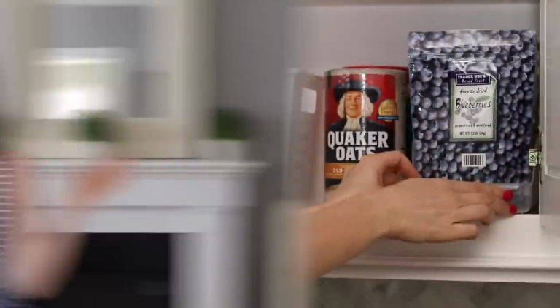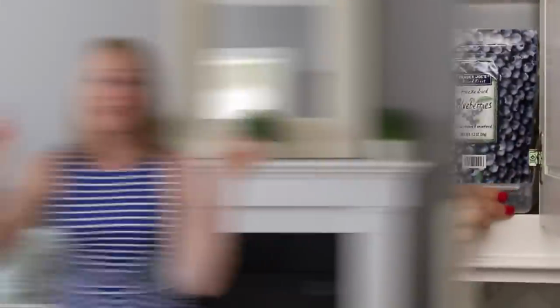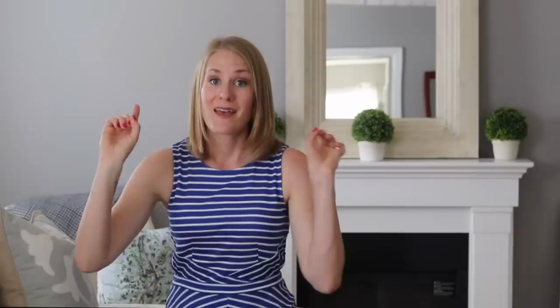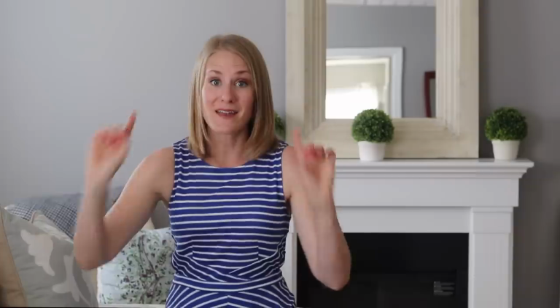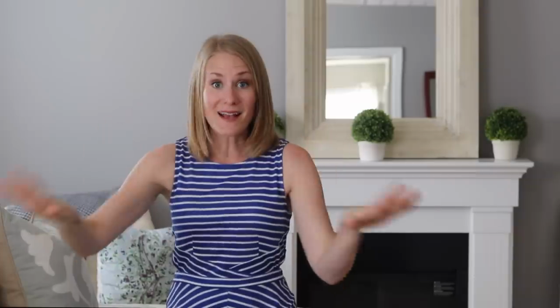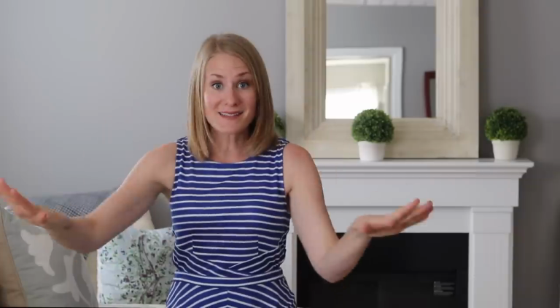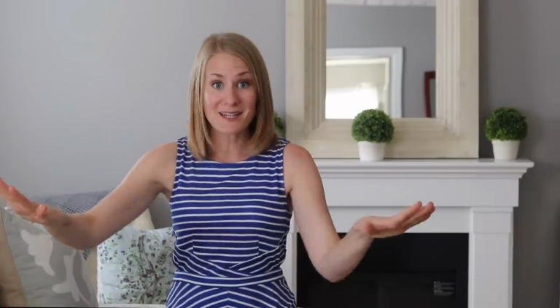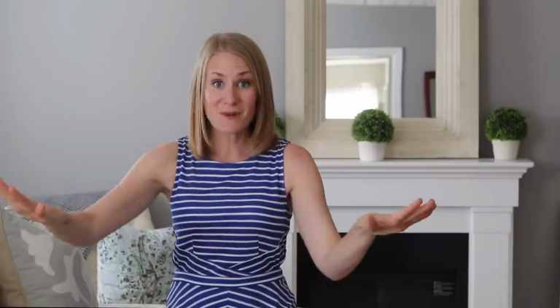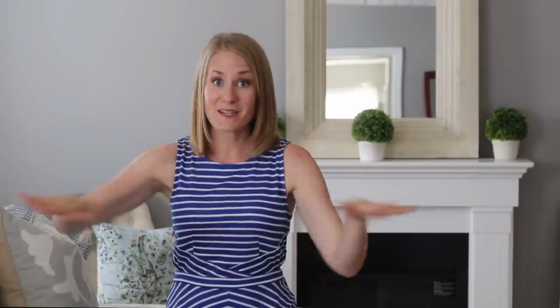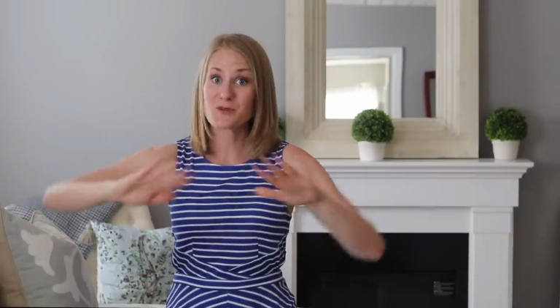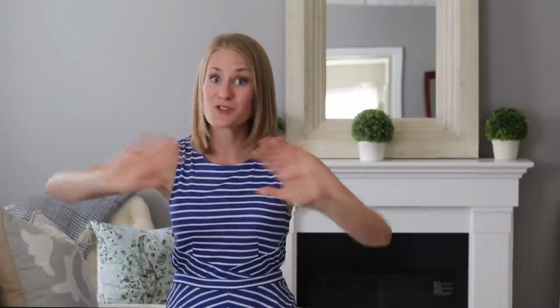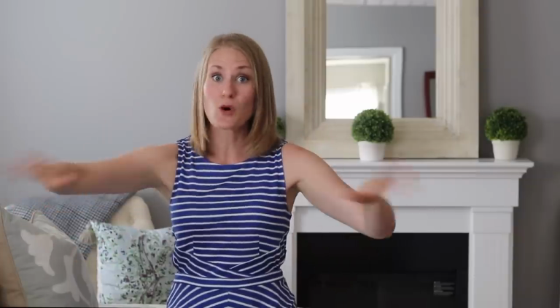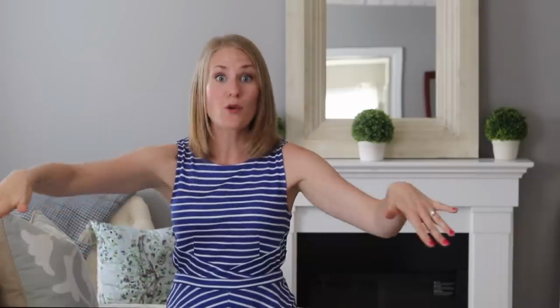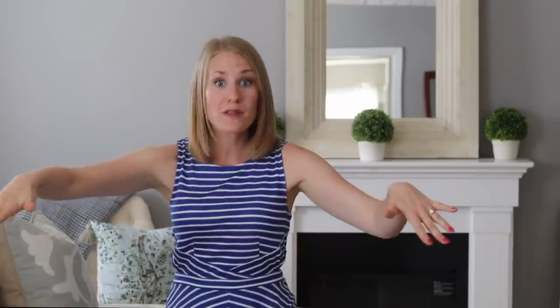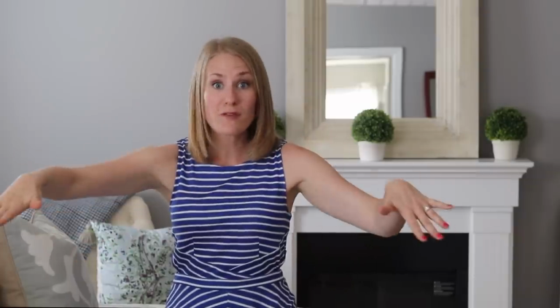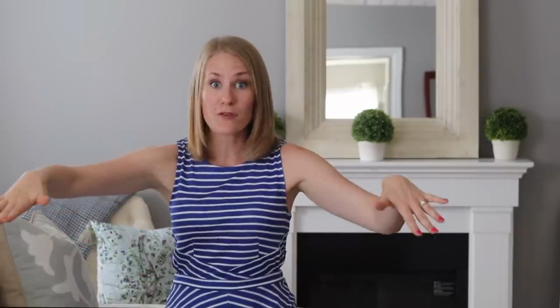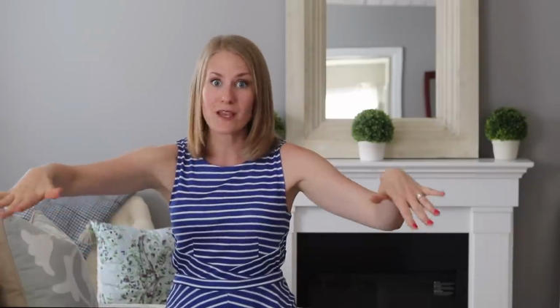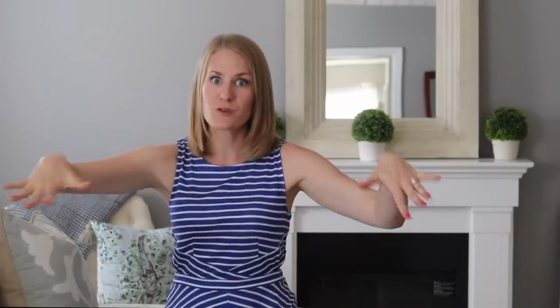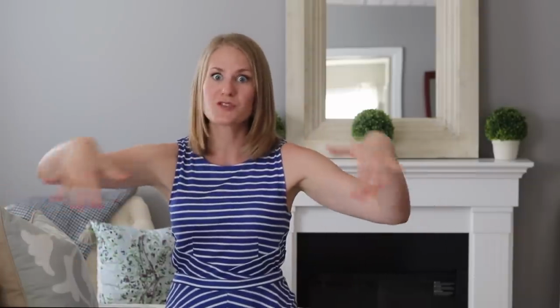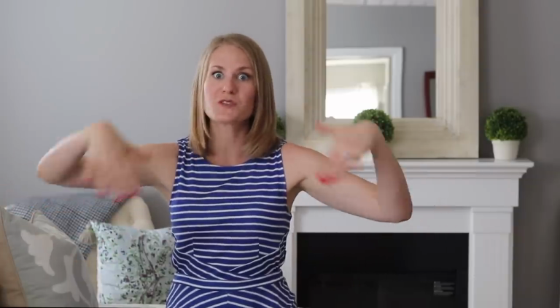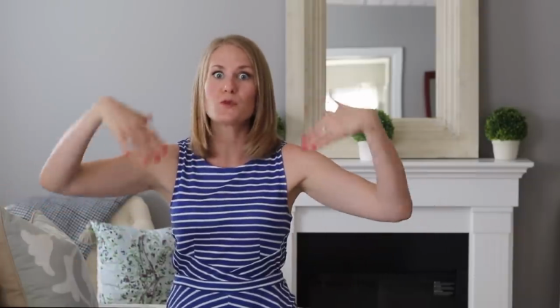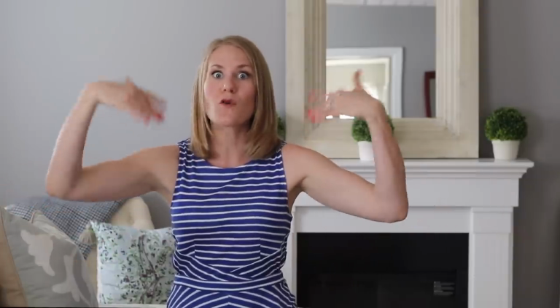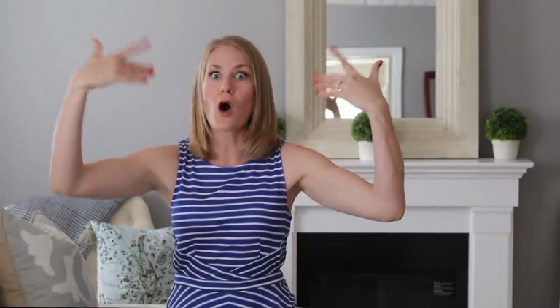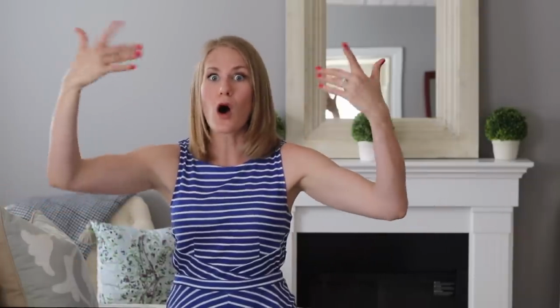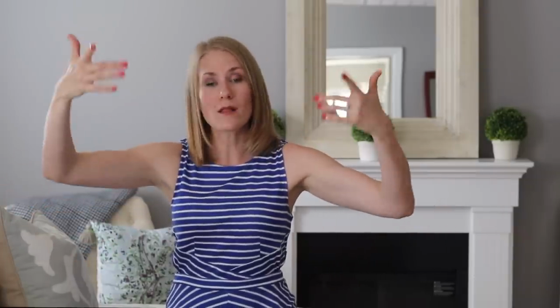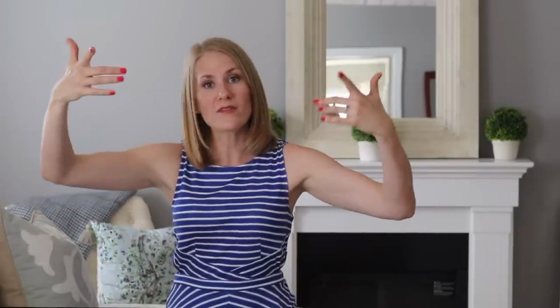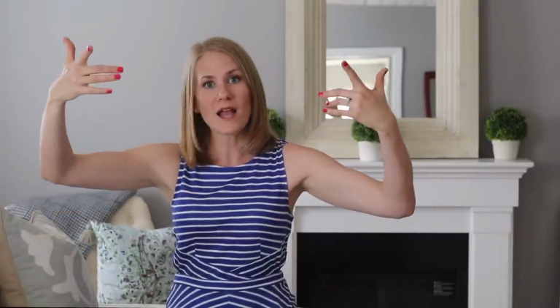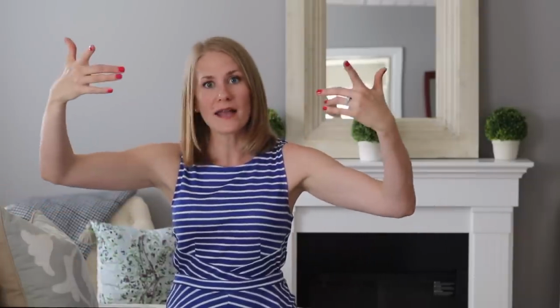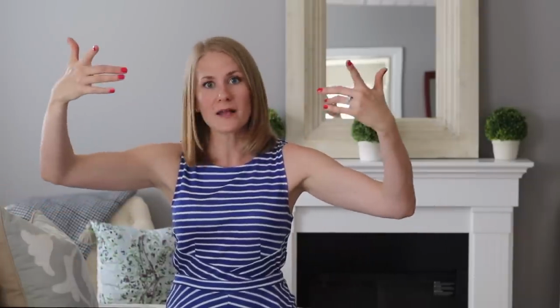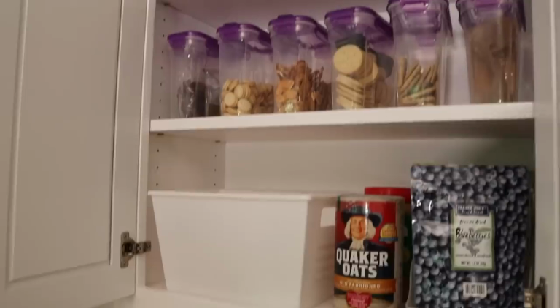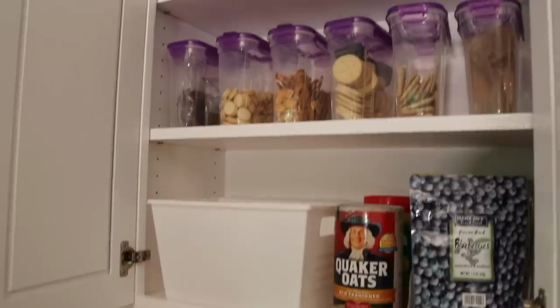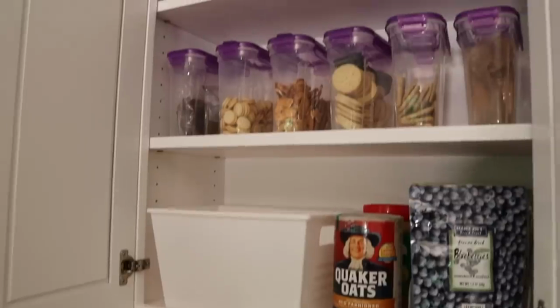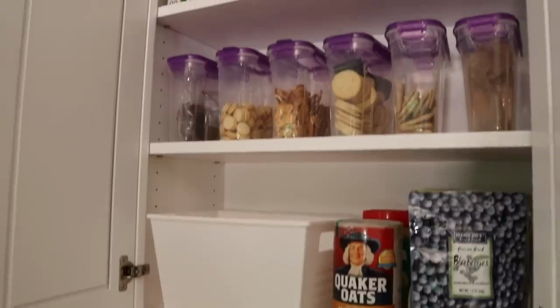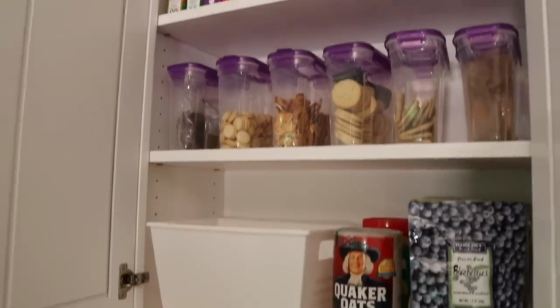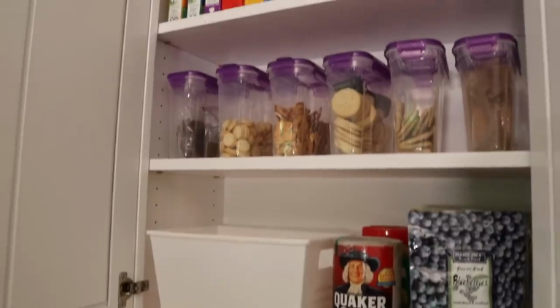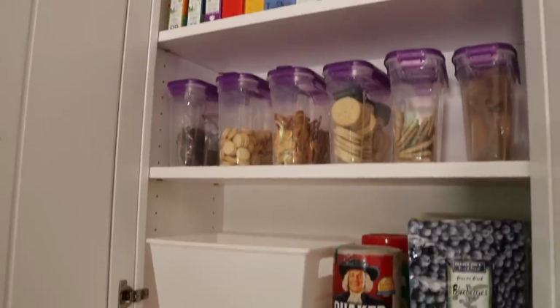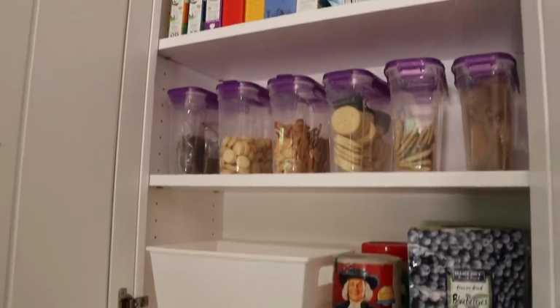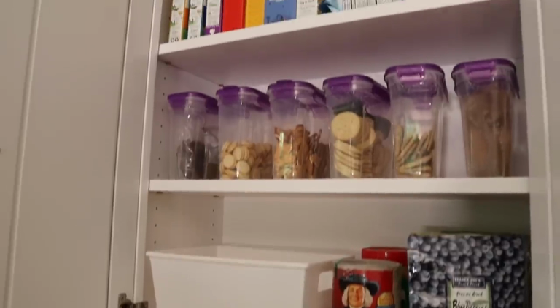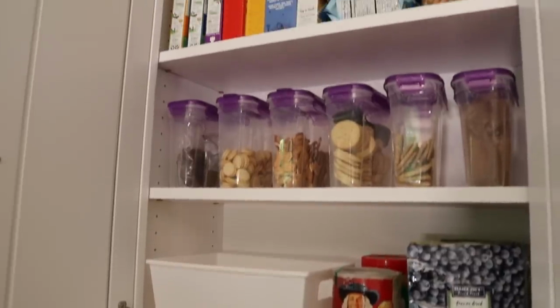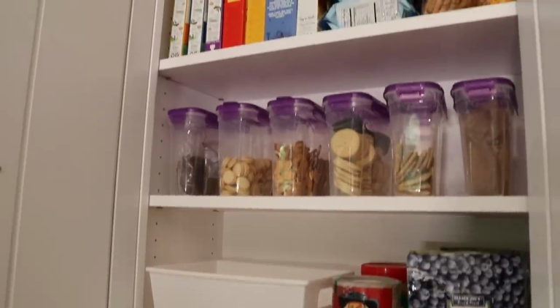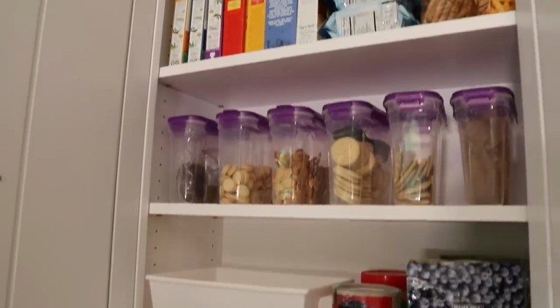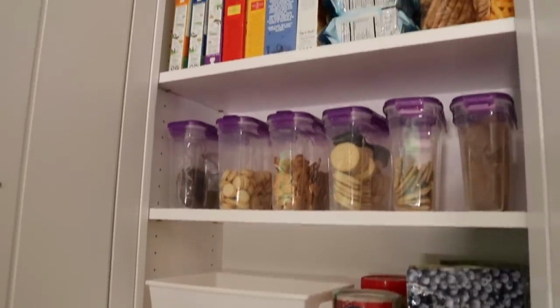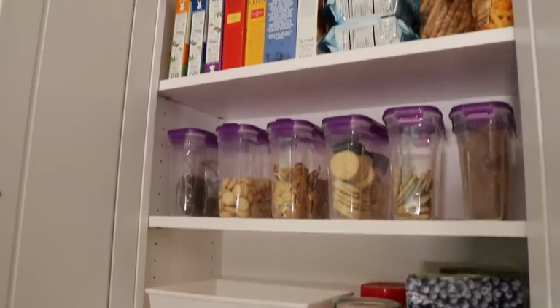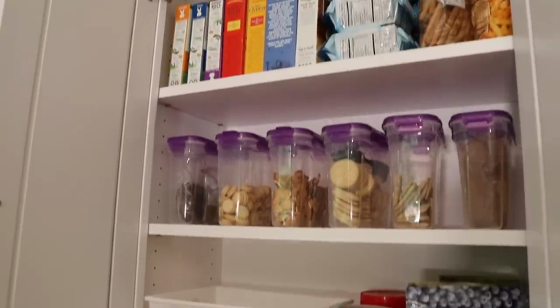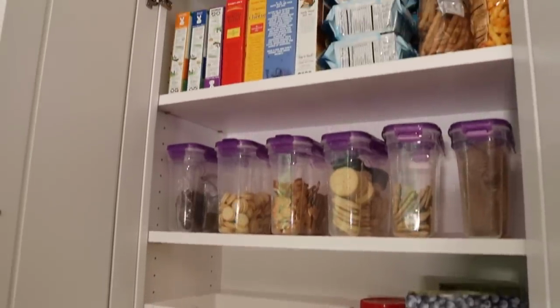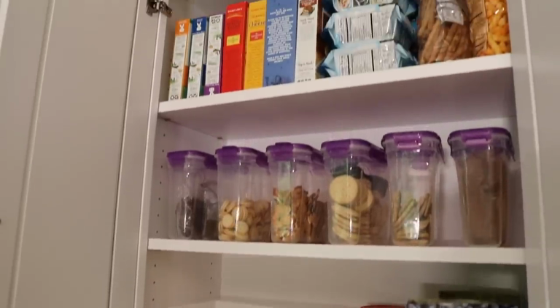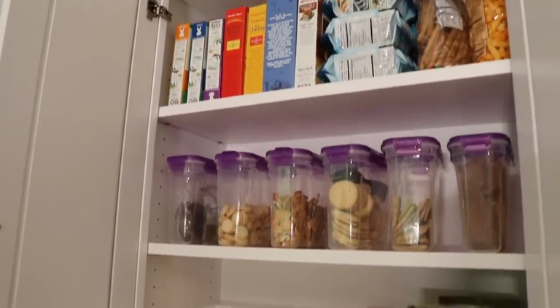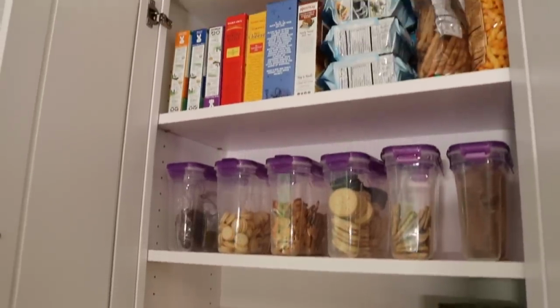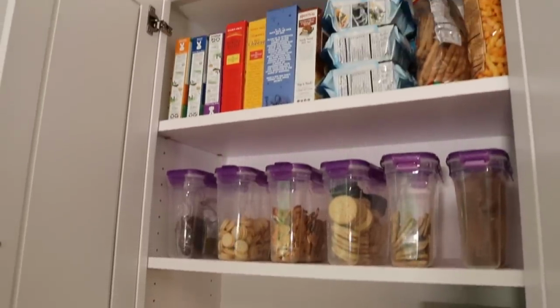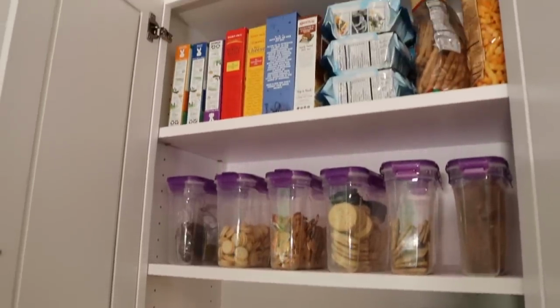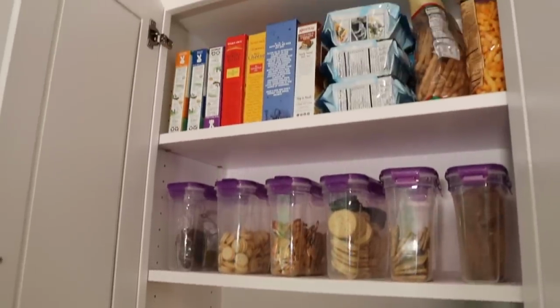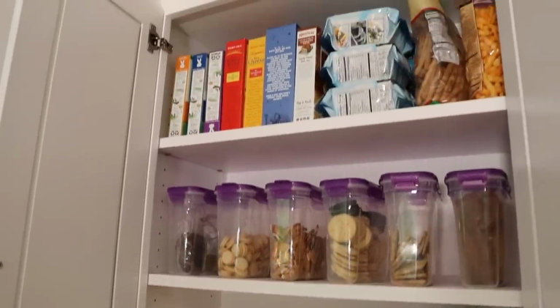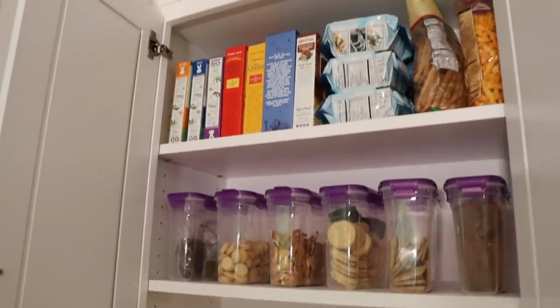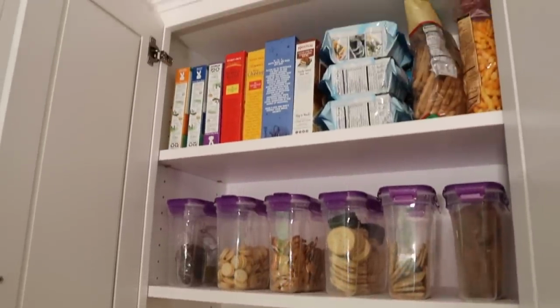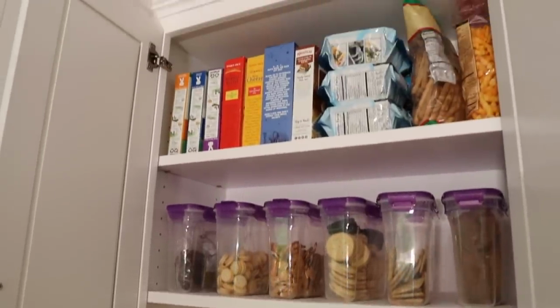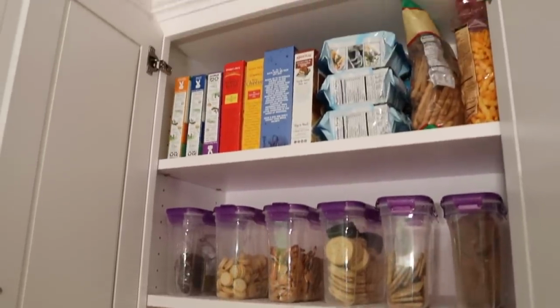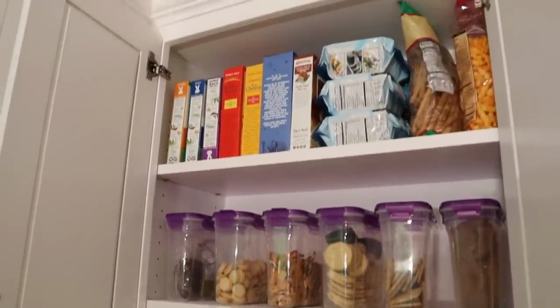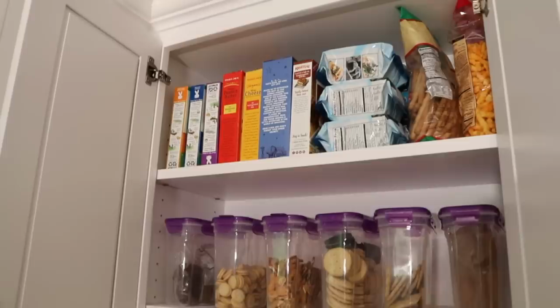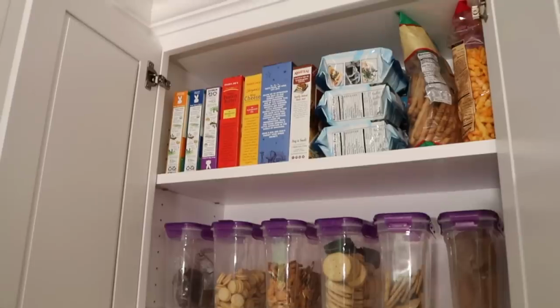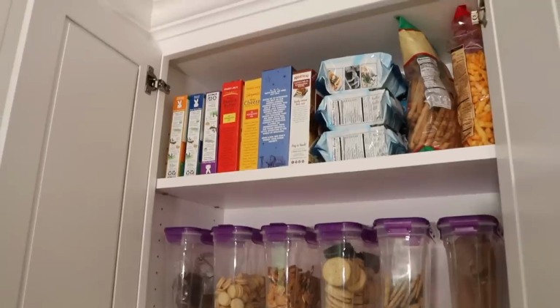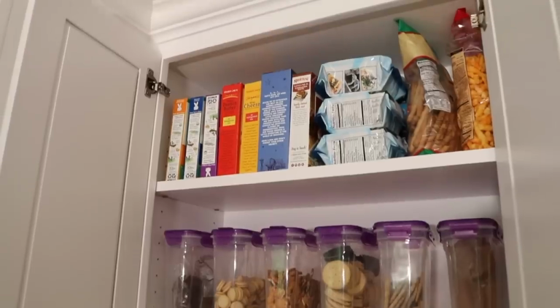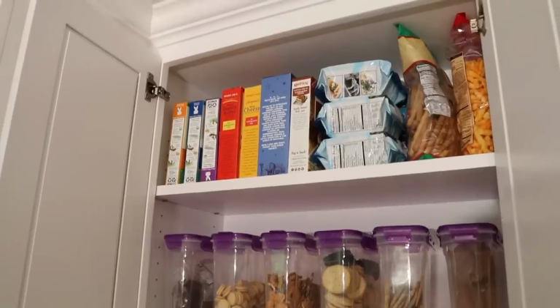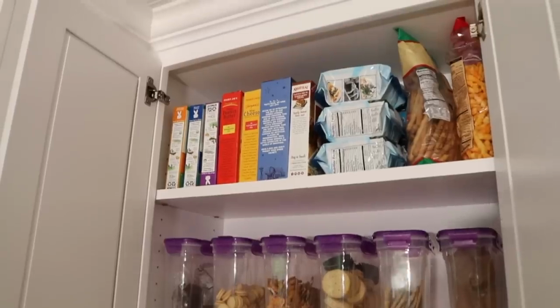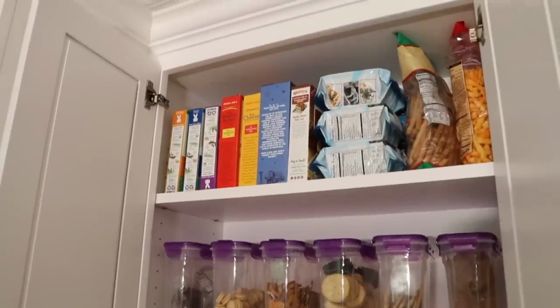The next thing we did was totally free, which is move all of the items that are unopened up to the top so it's really easy to be able to find them.